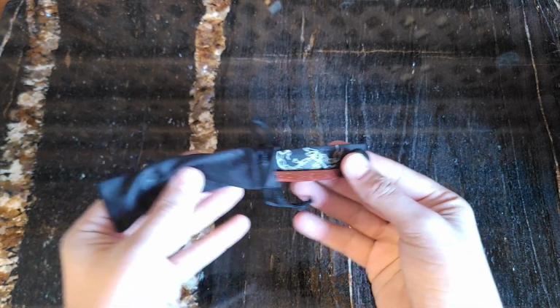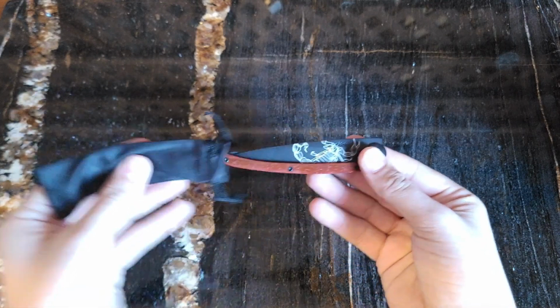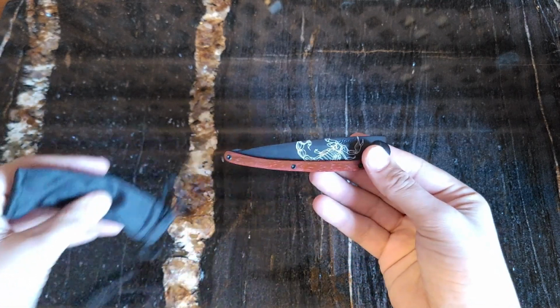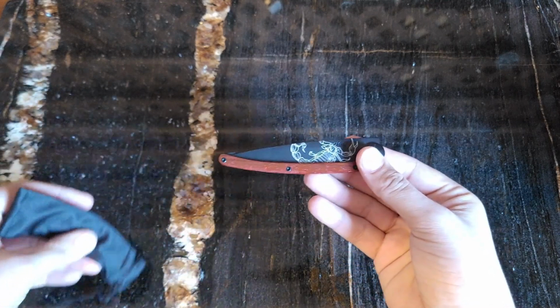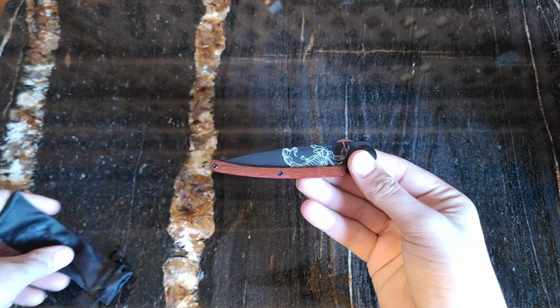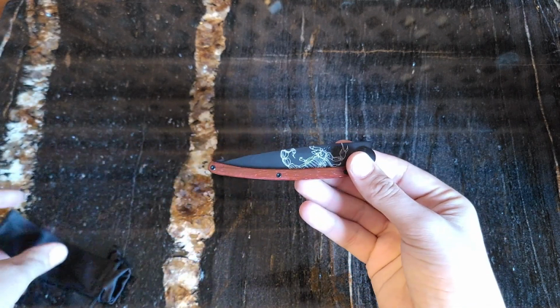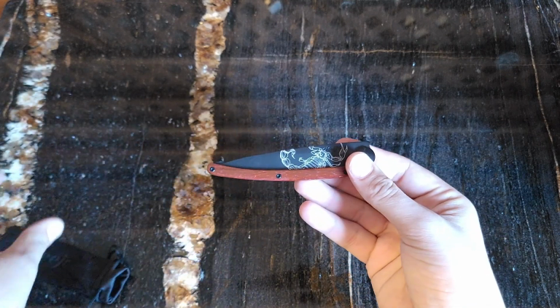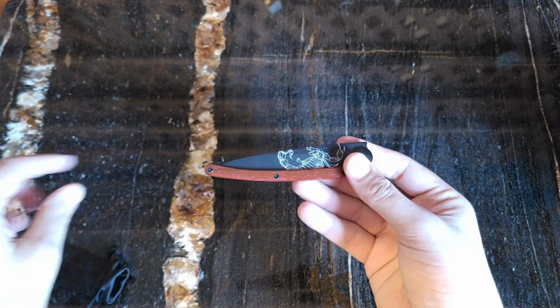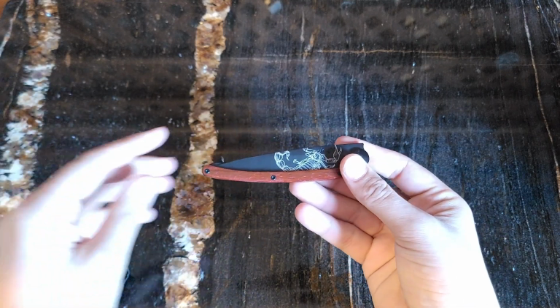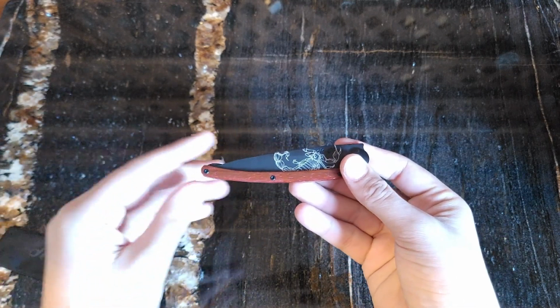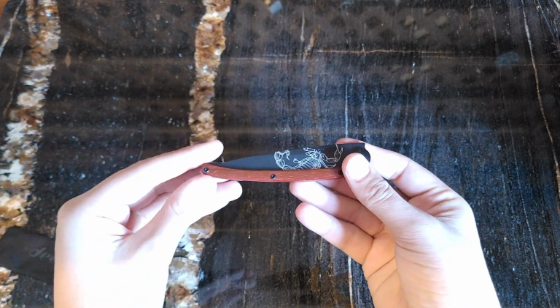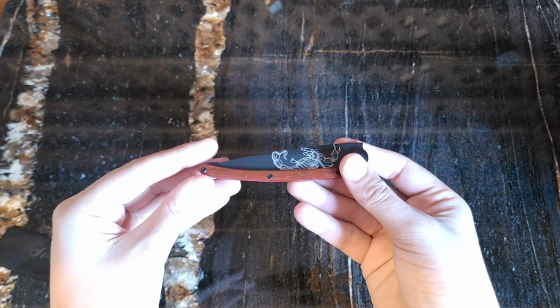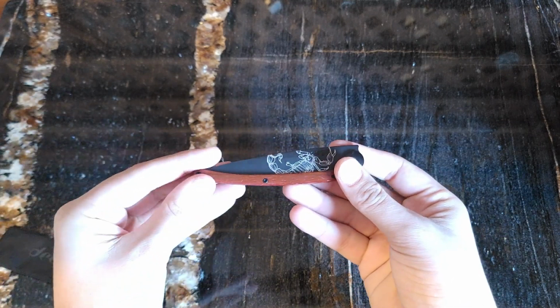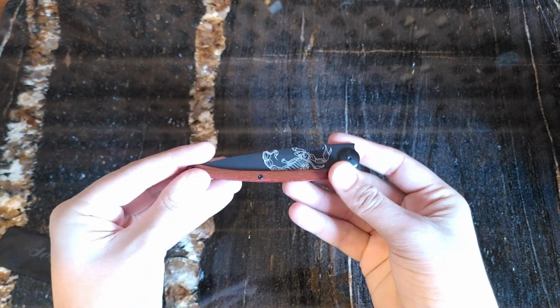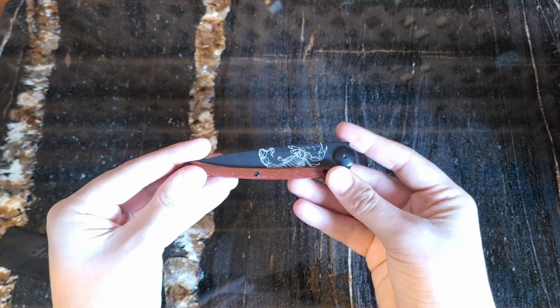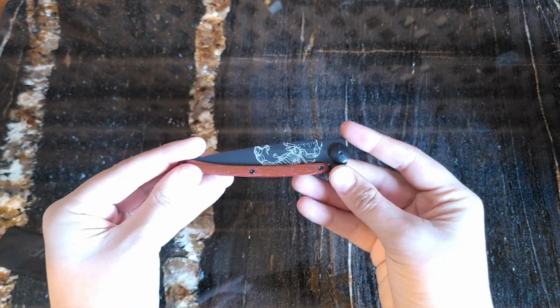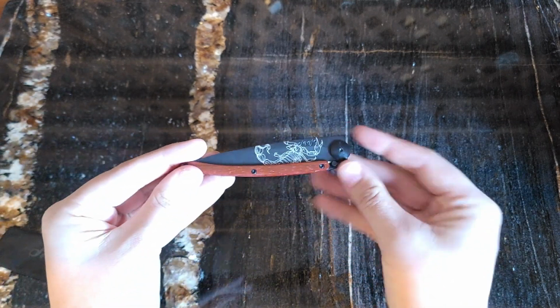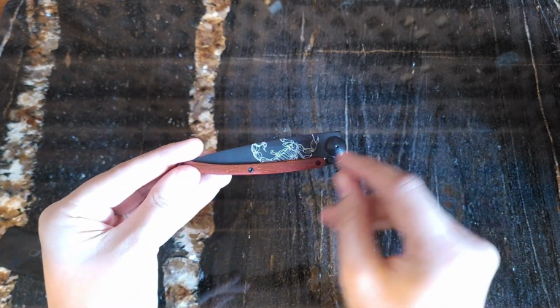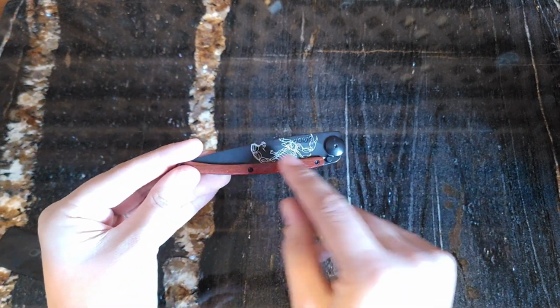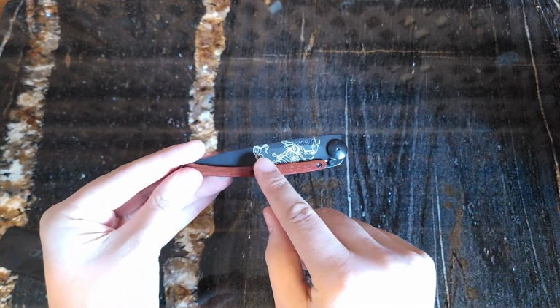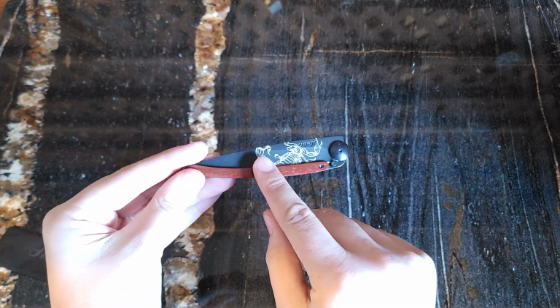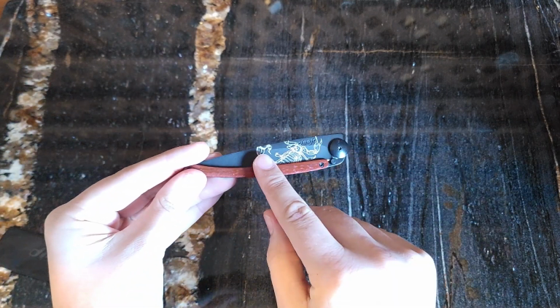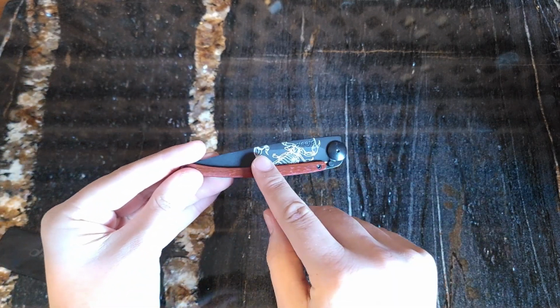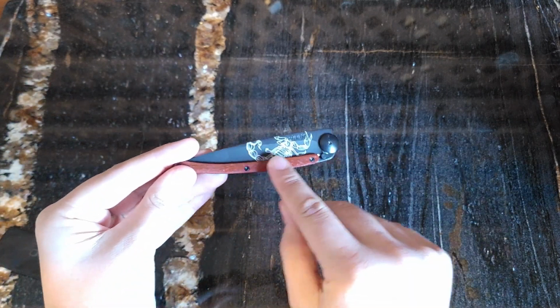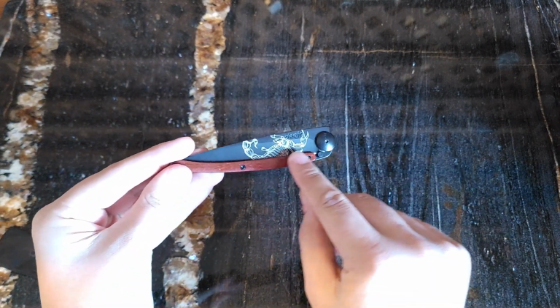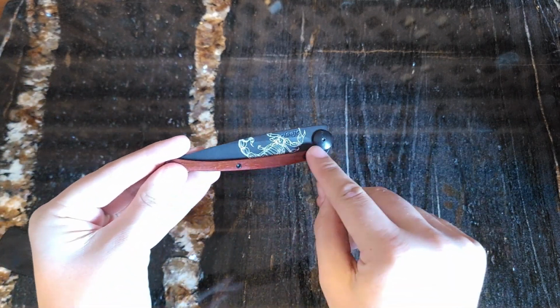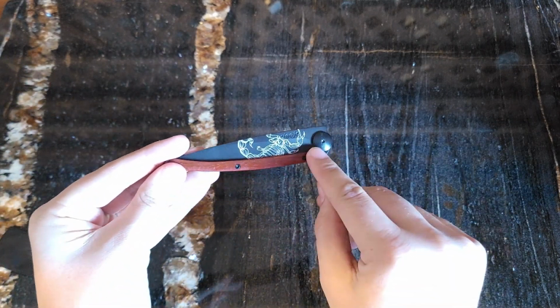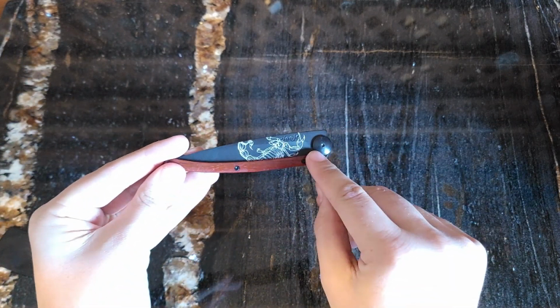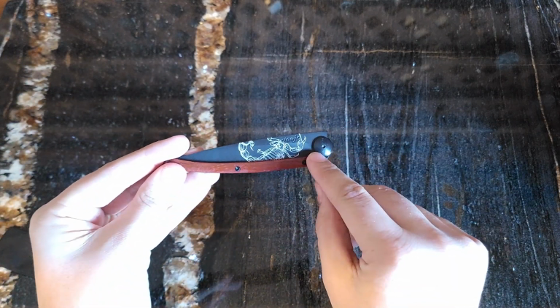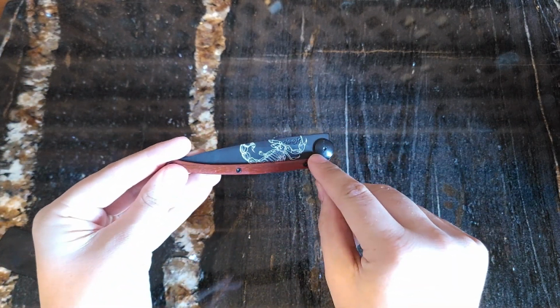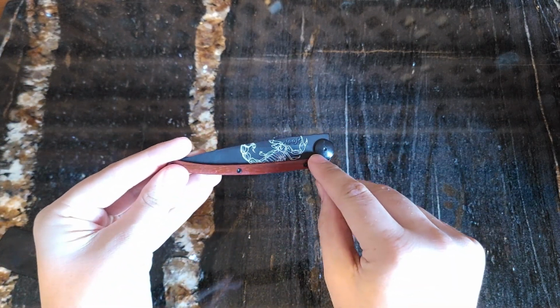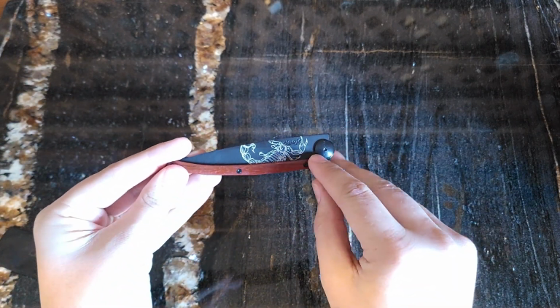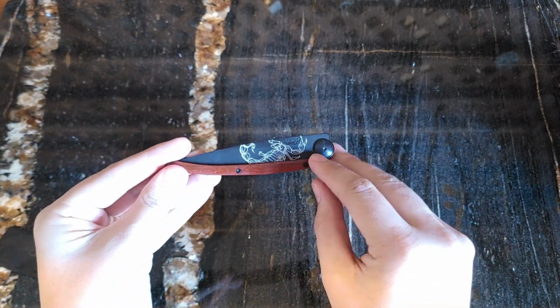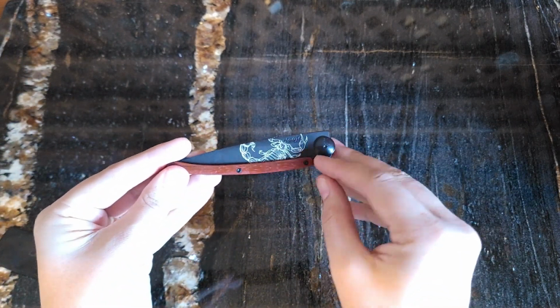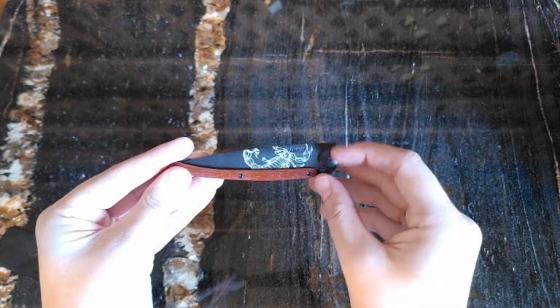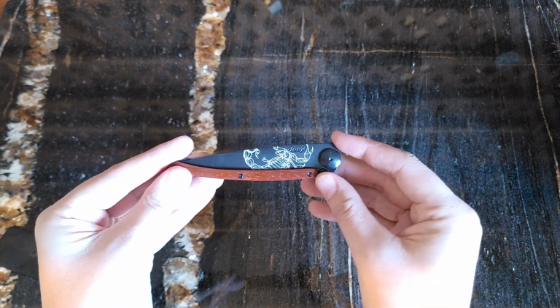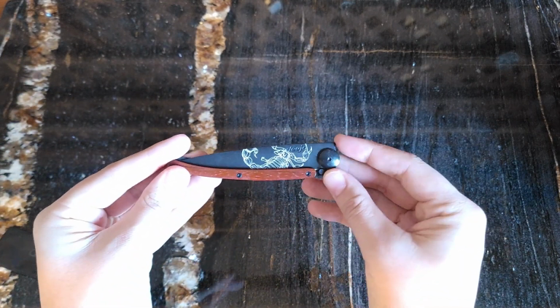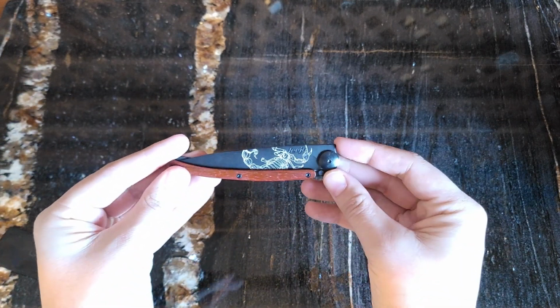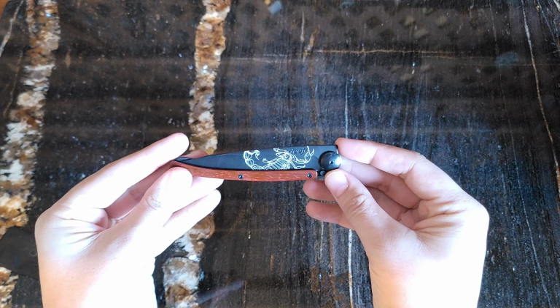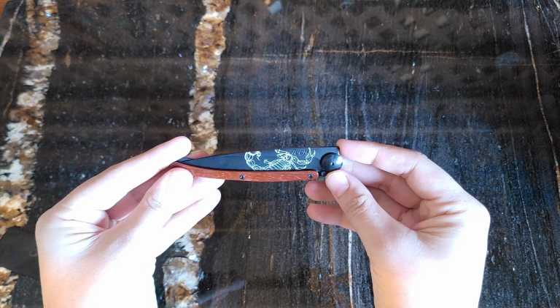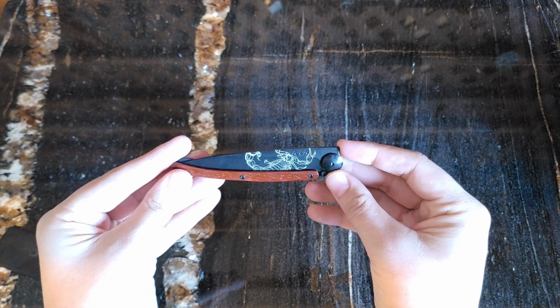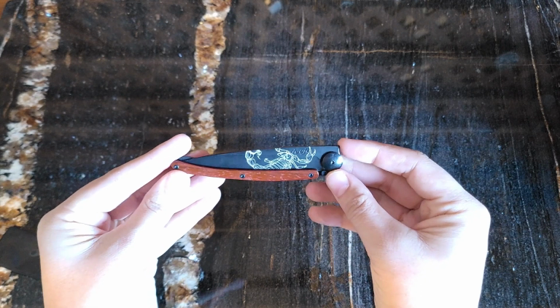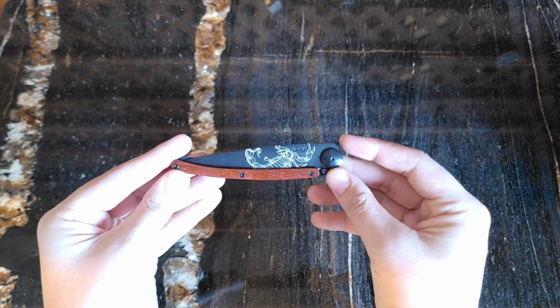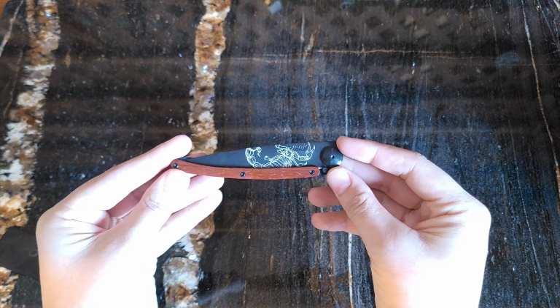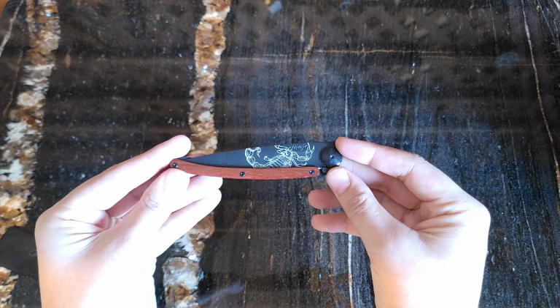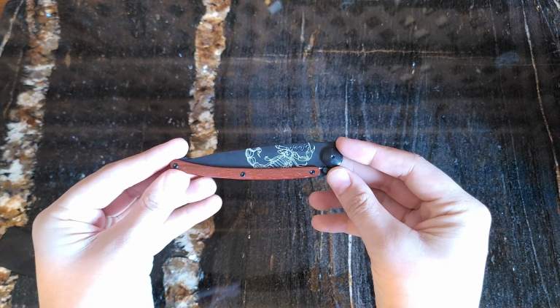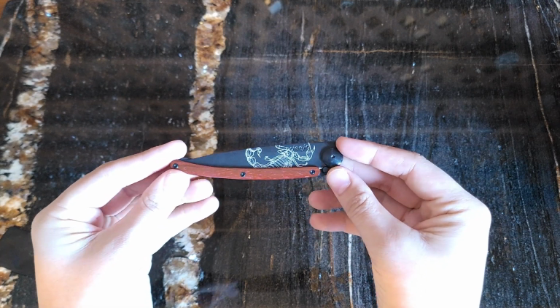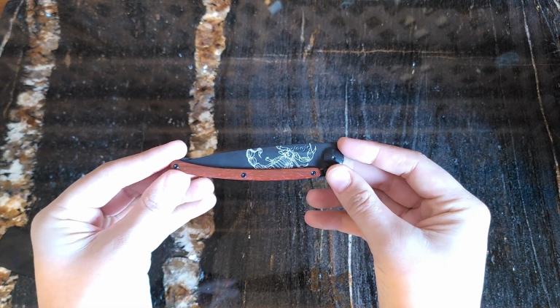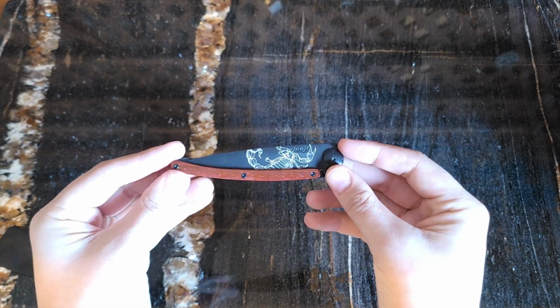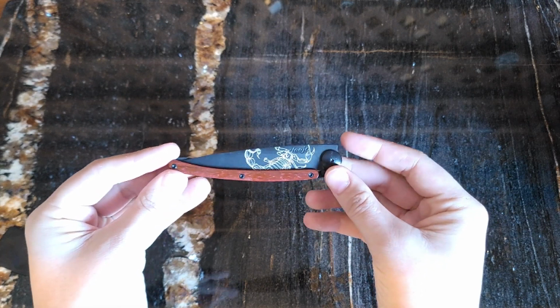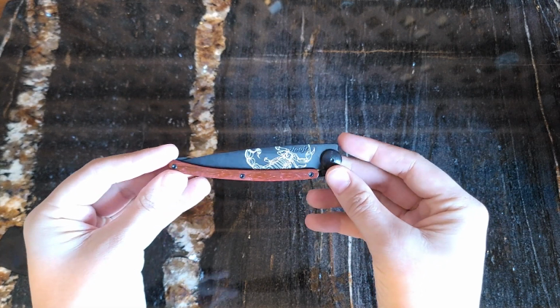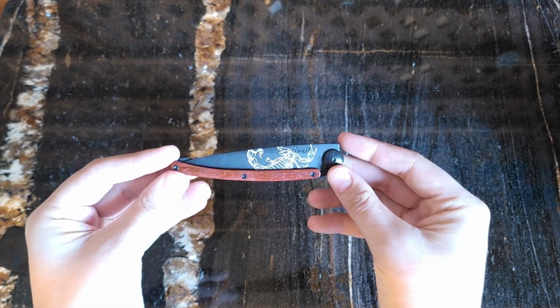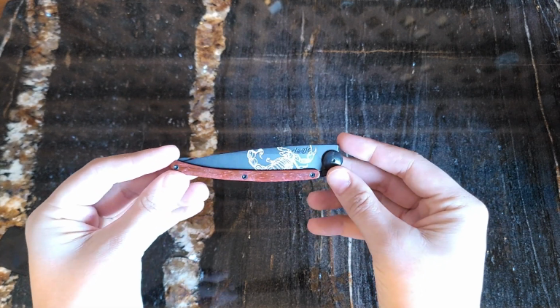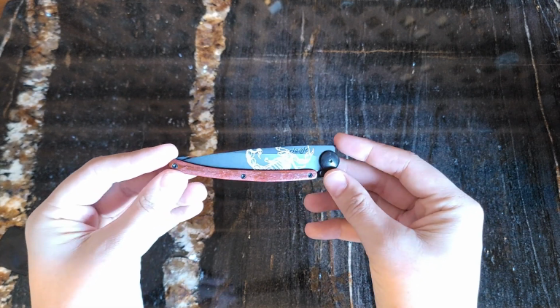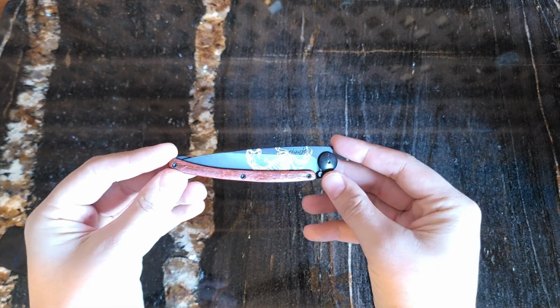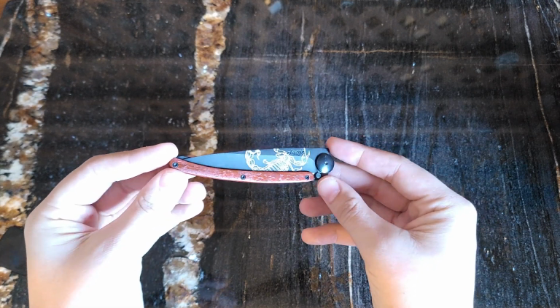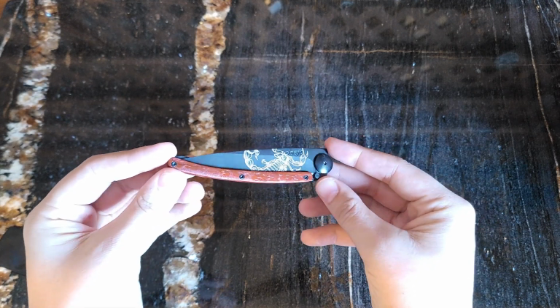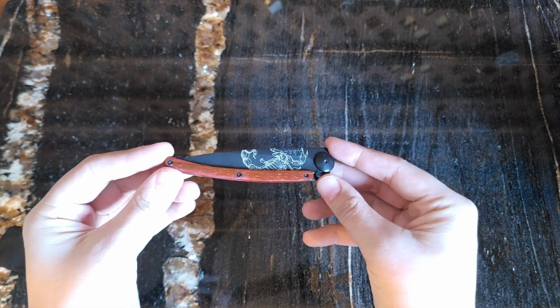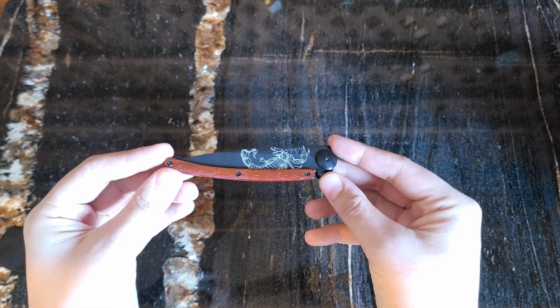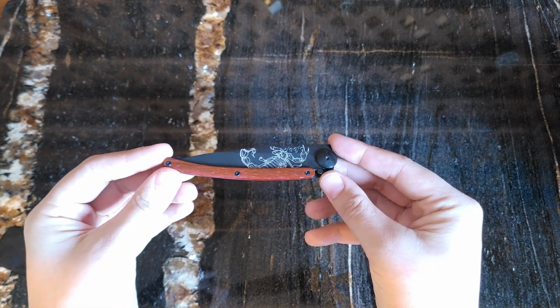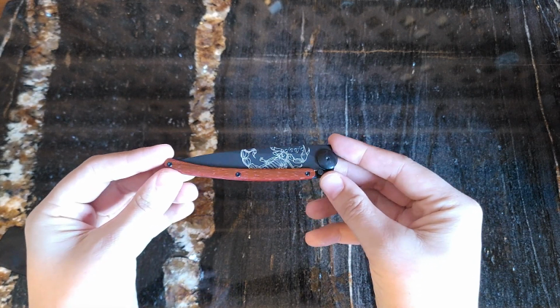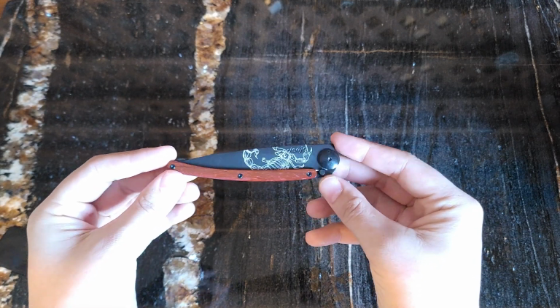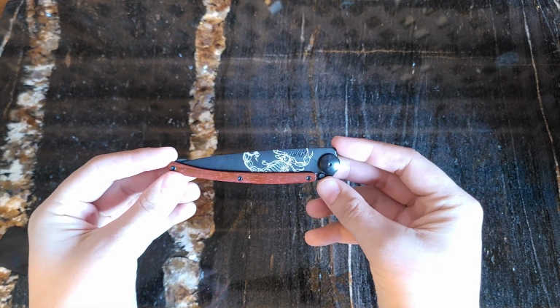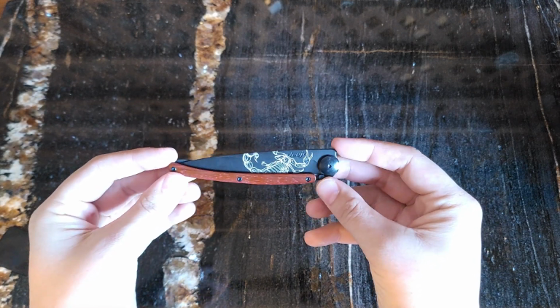Pull that out and the first thing you're going to notice is the Scorpion artwork on the blade — very clean lines. I'm not seeing any issues there.